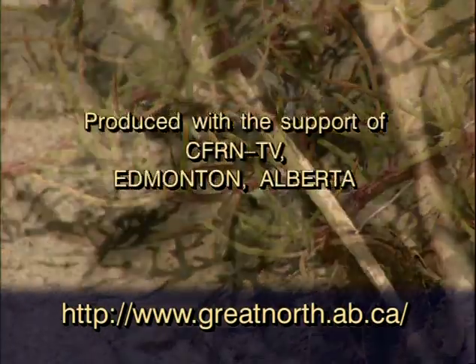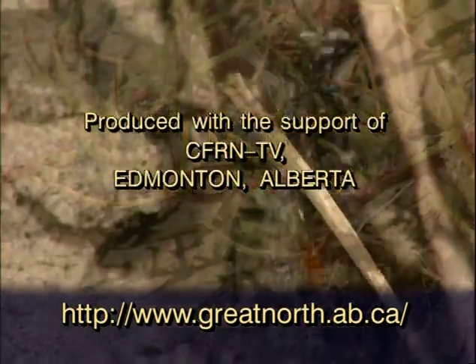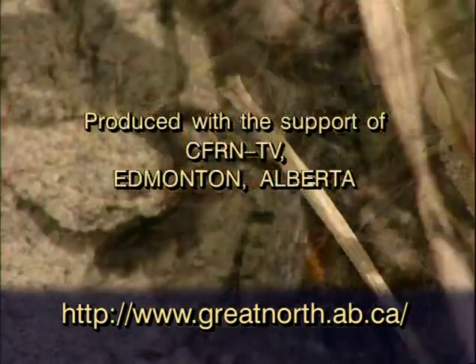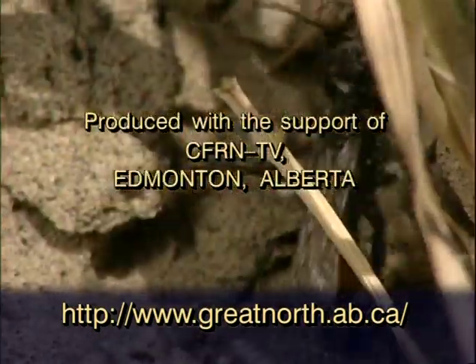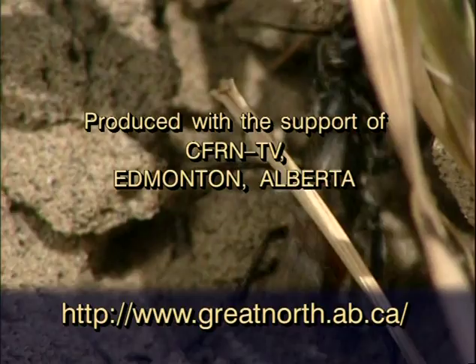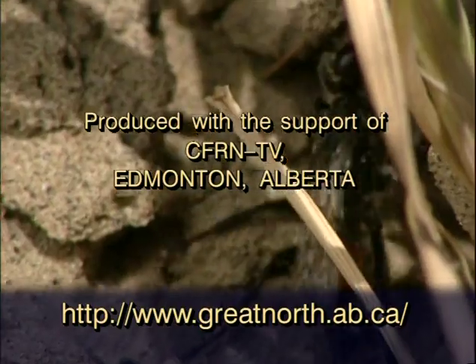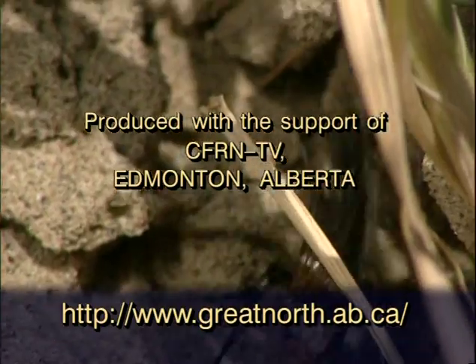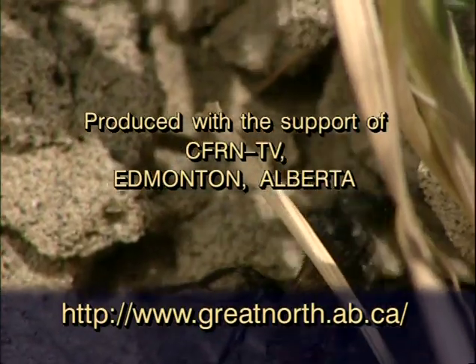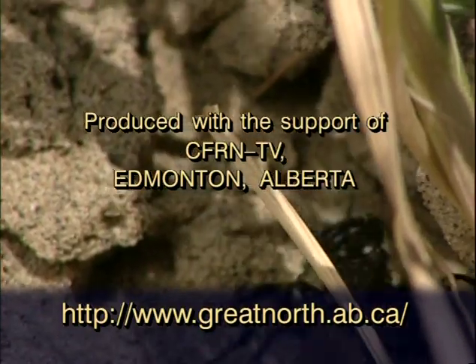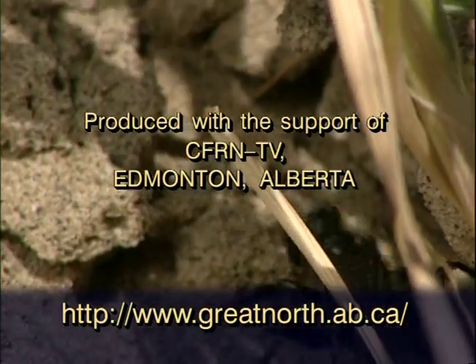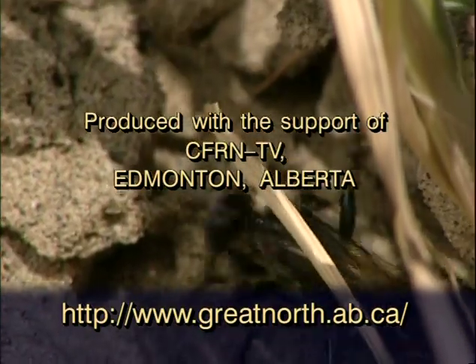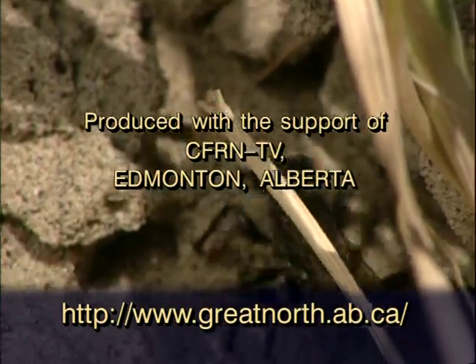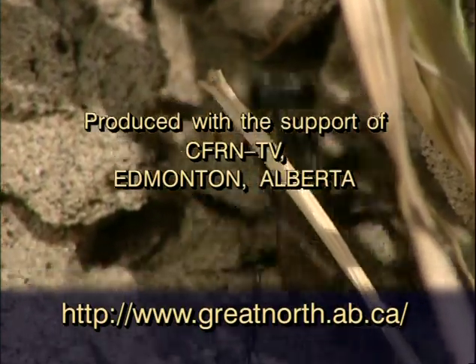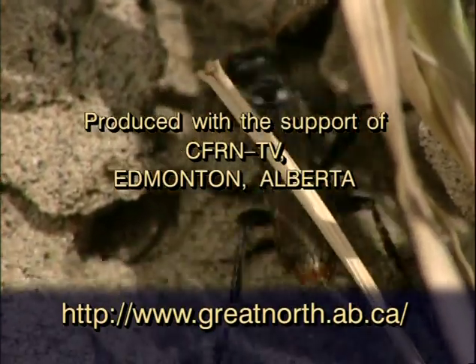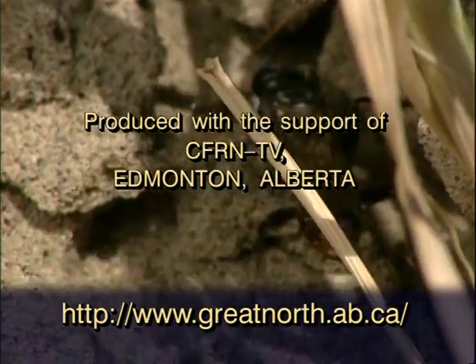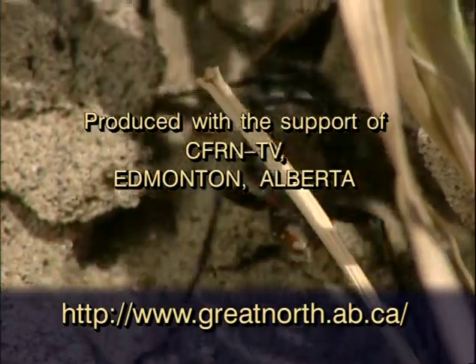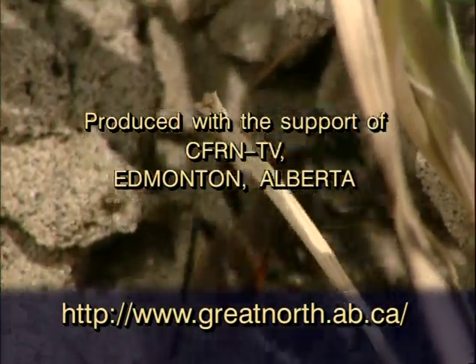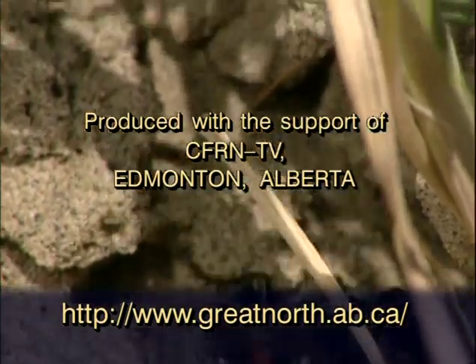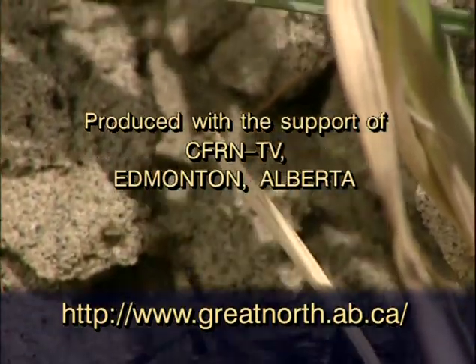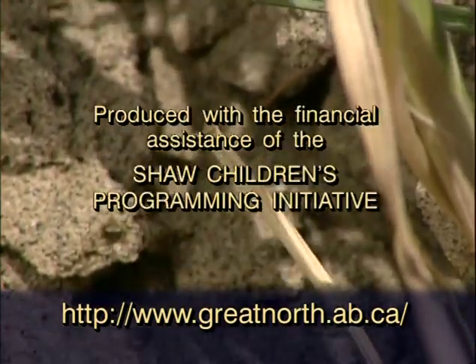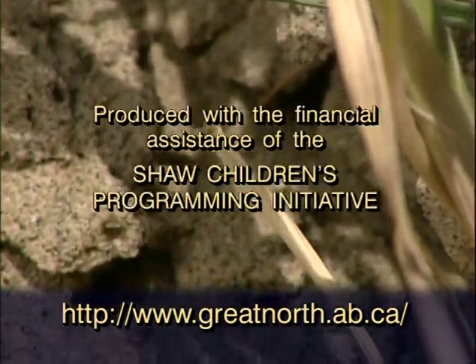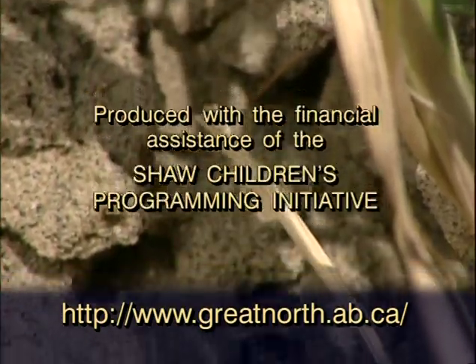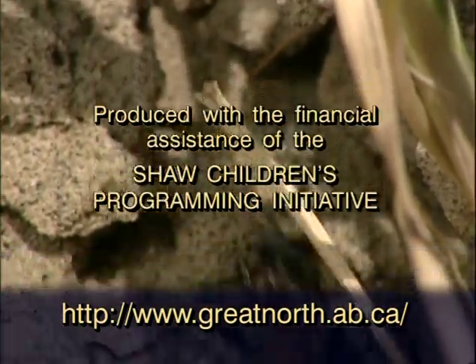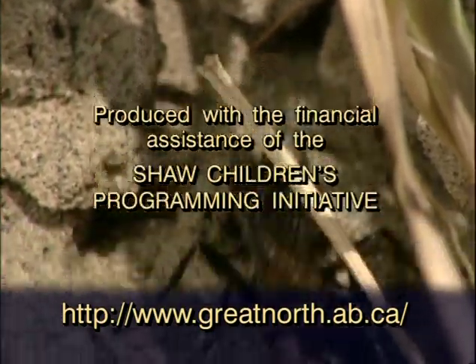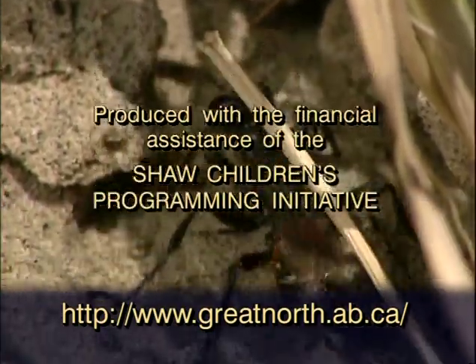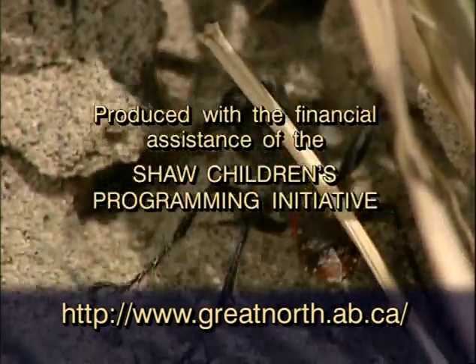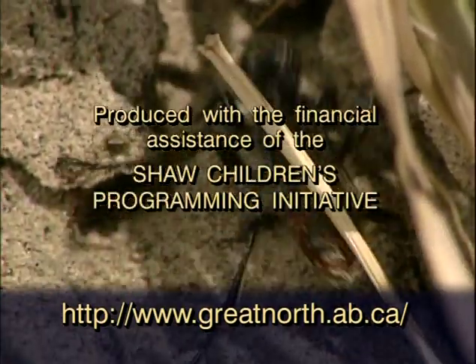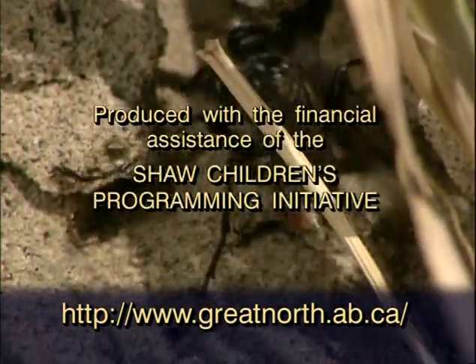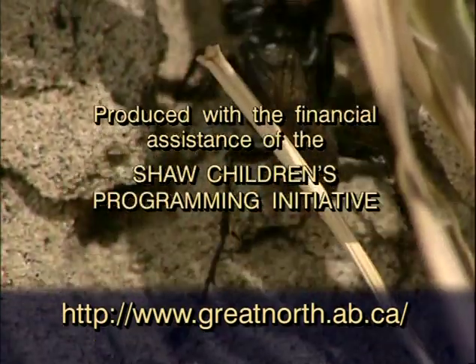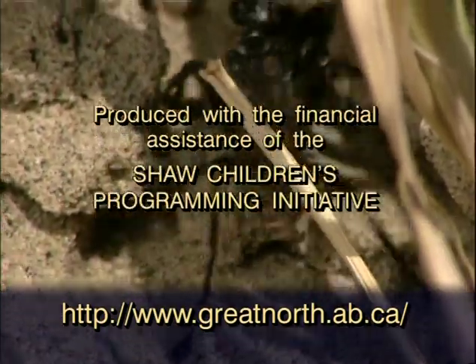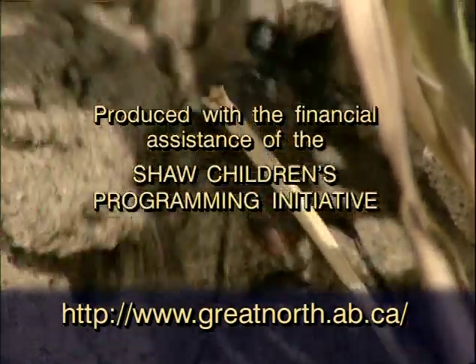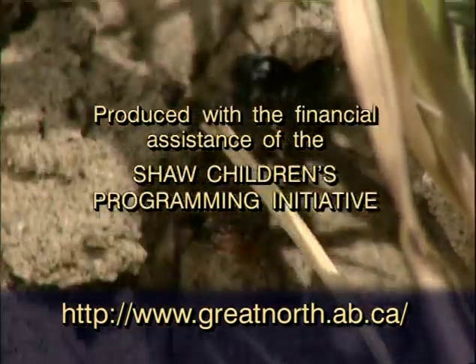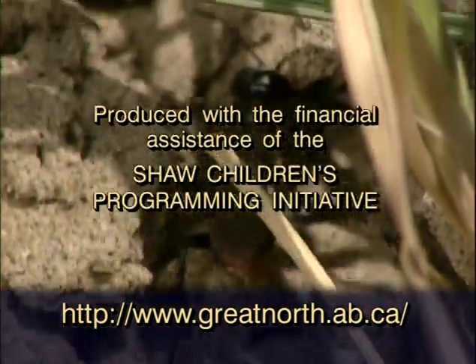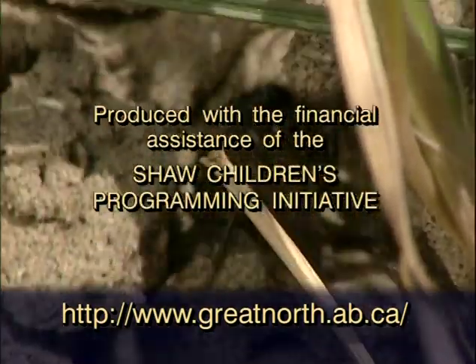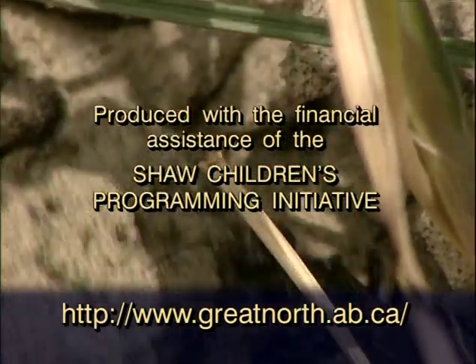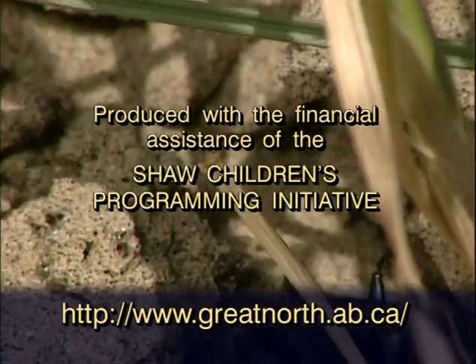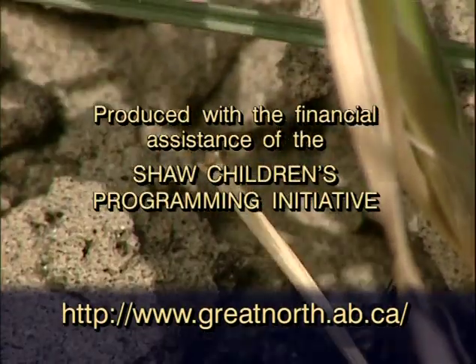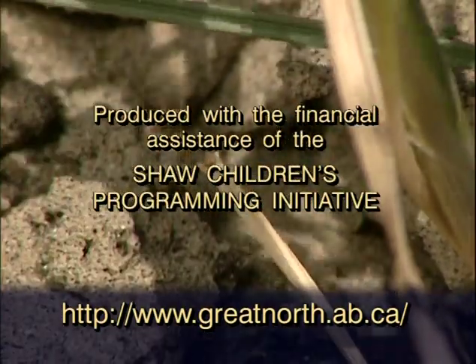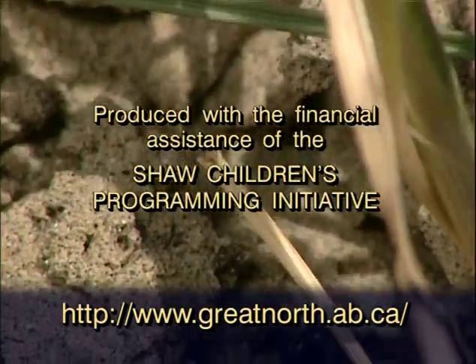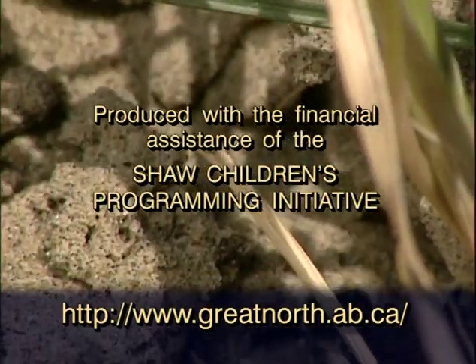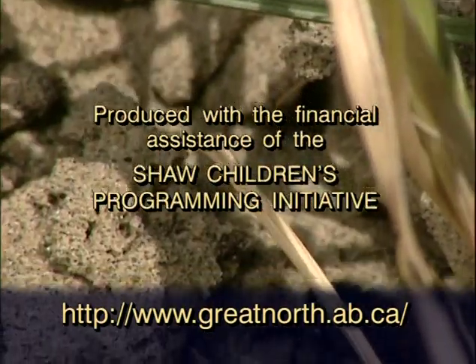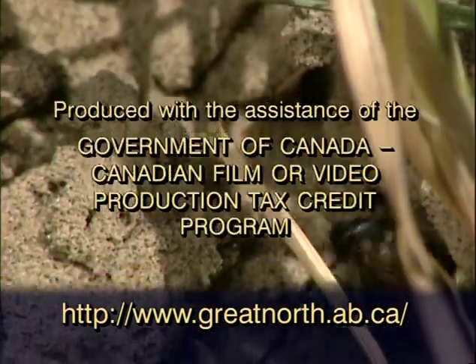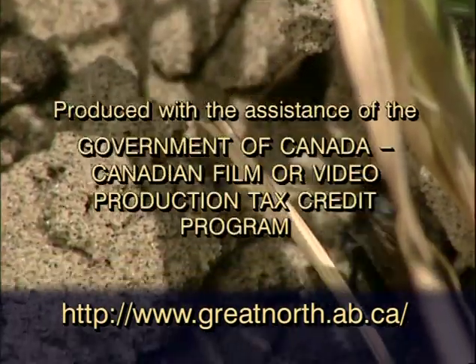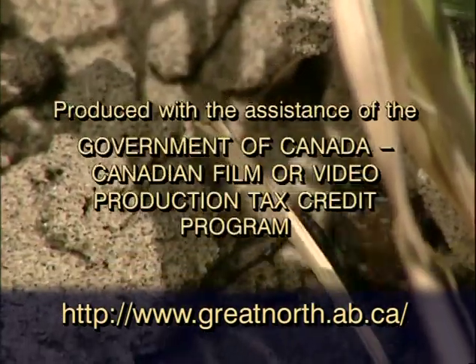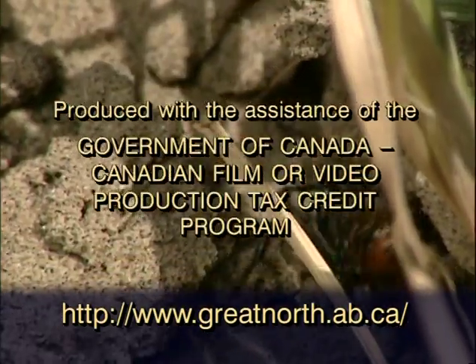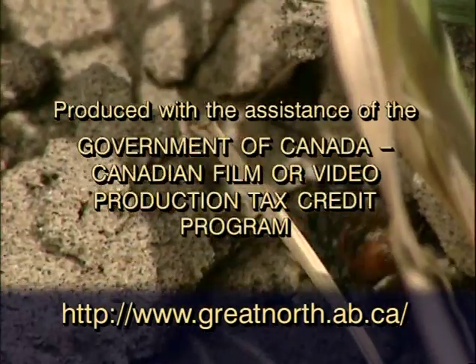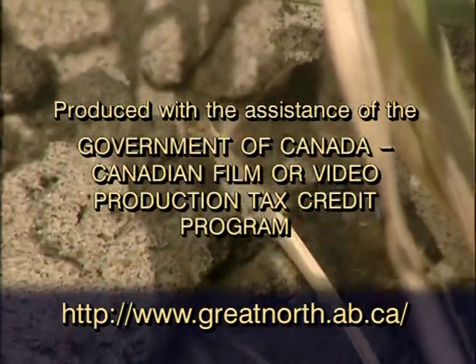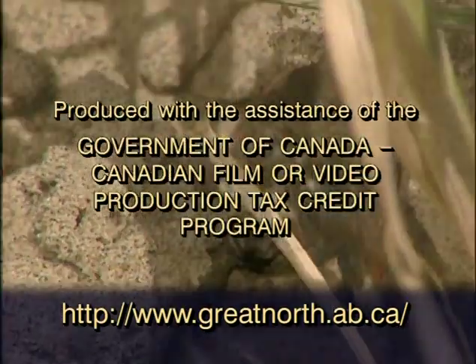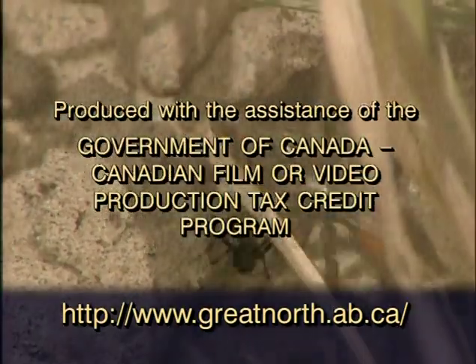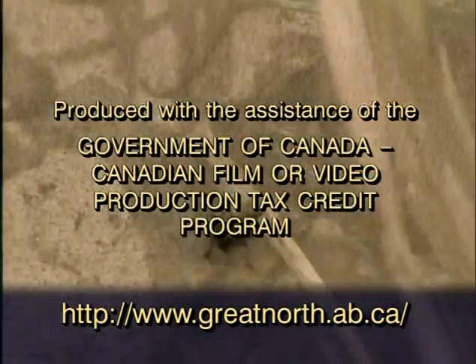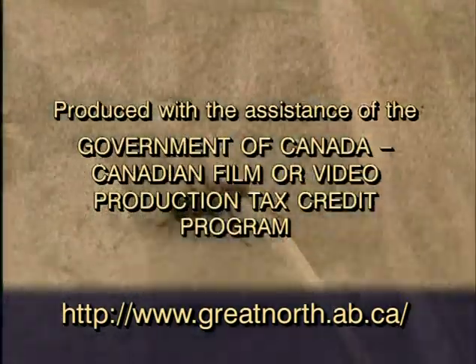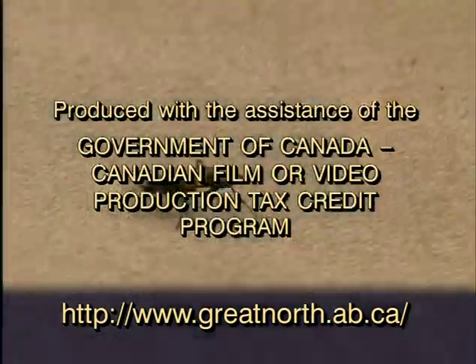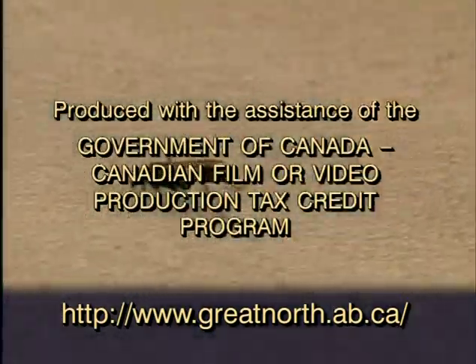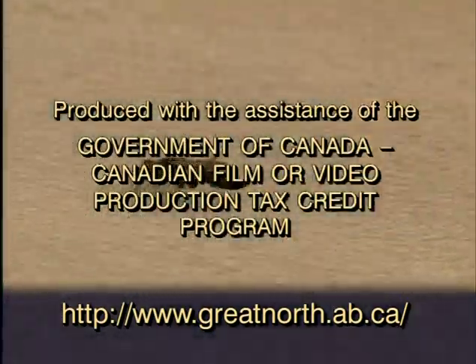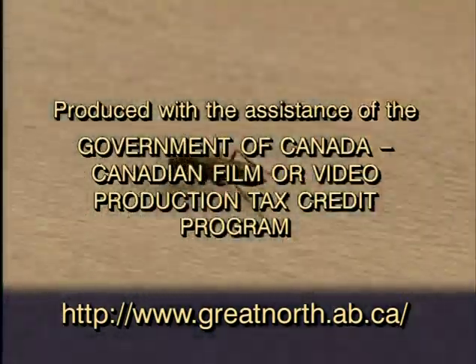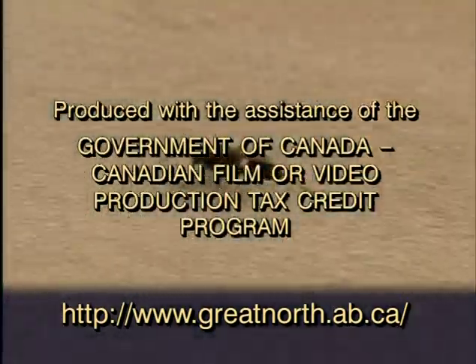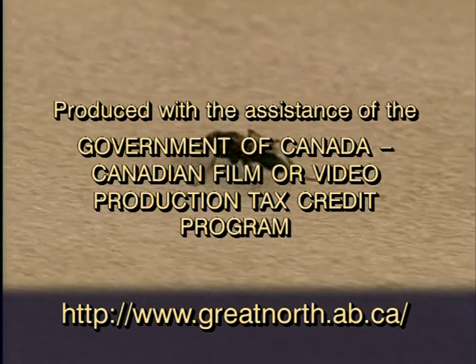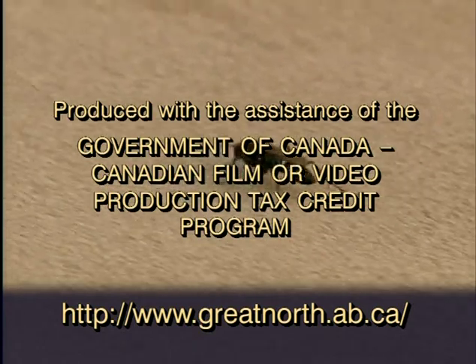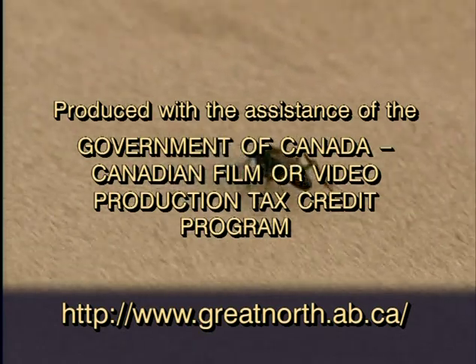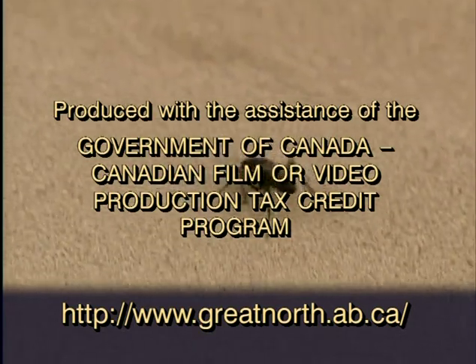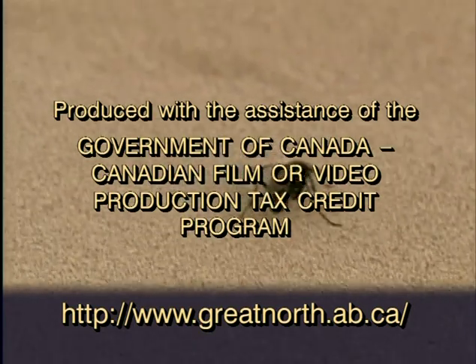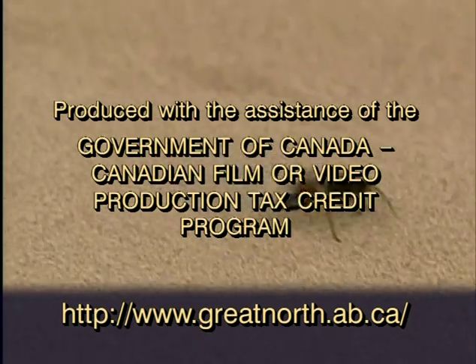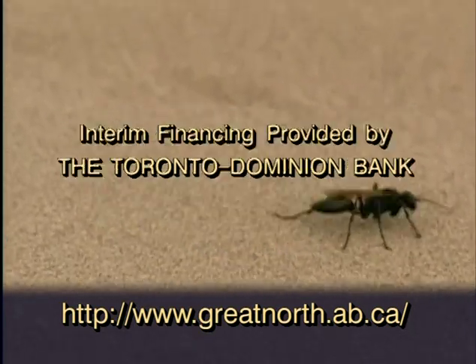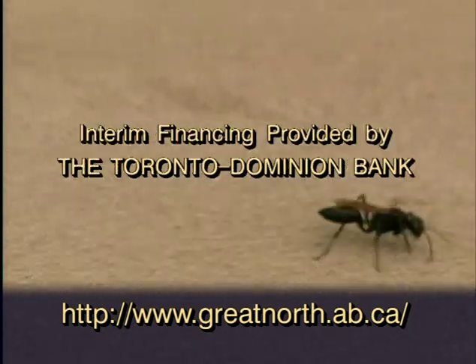Same time each and every week, uncensored and uncut. No doubt about it, I'm a nature nut.